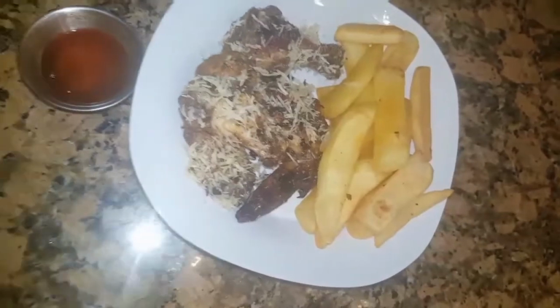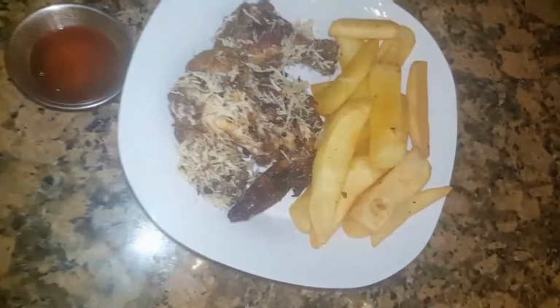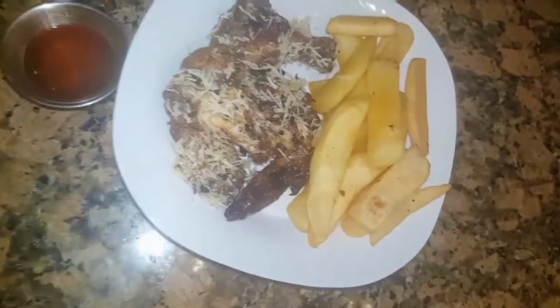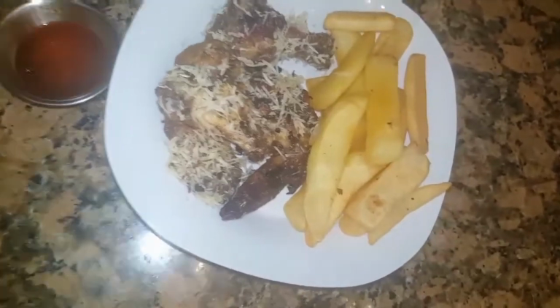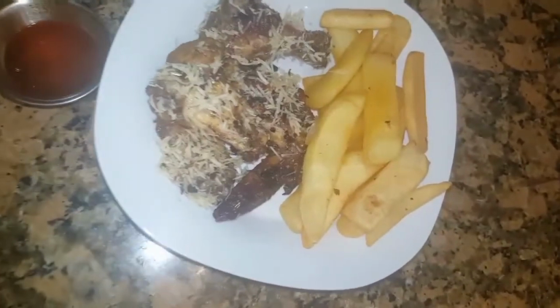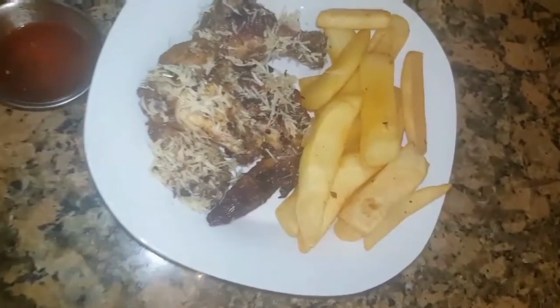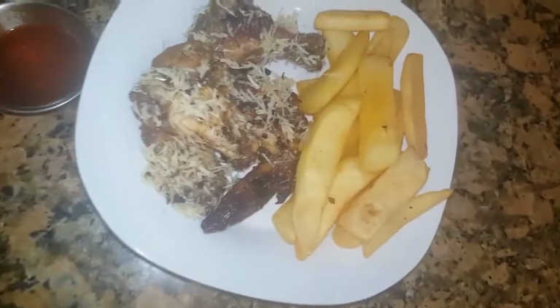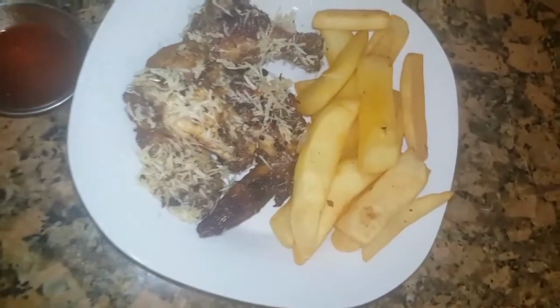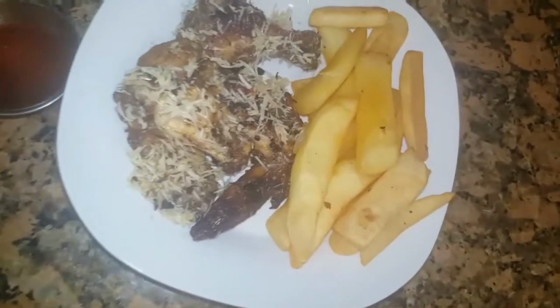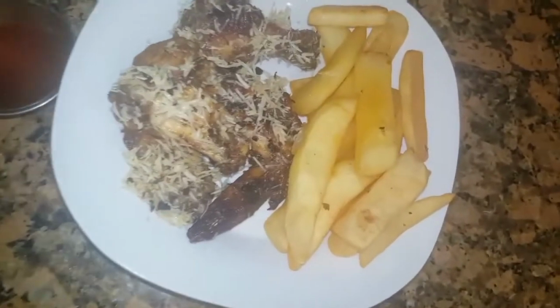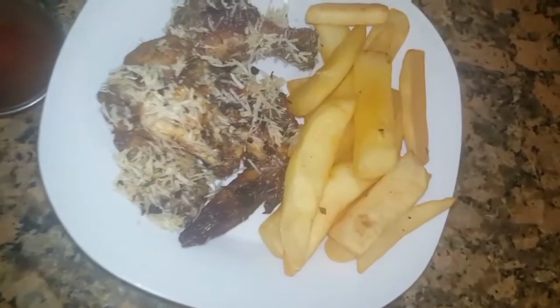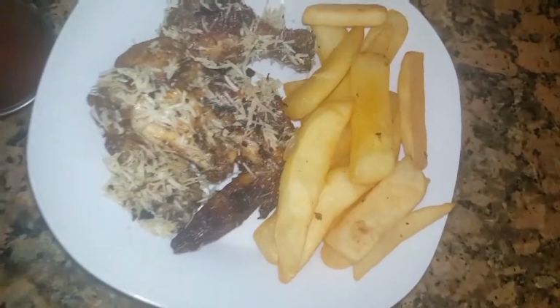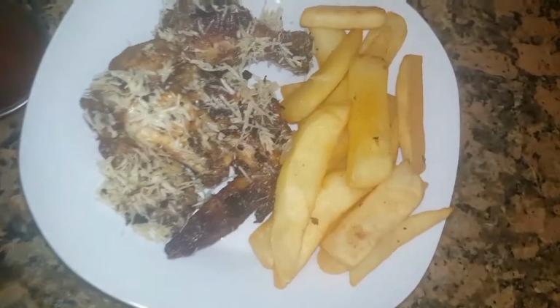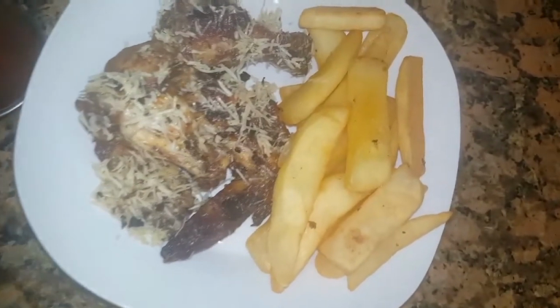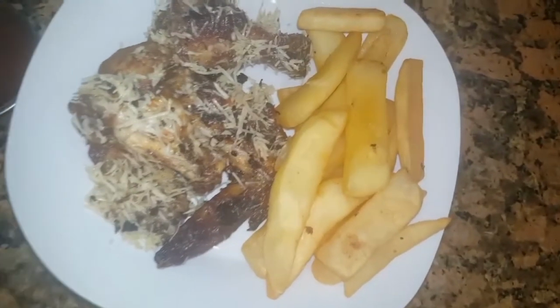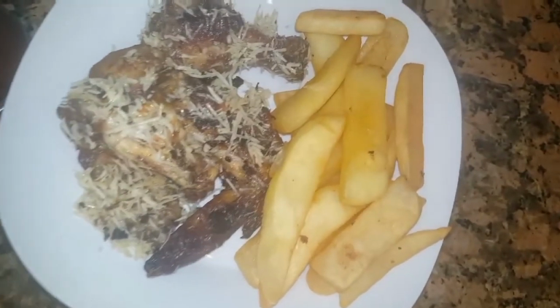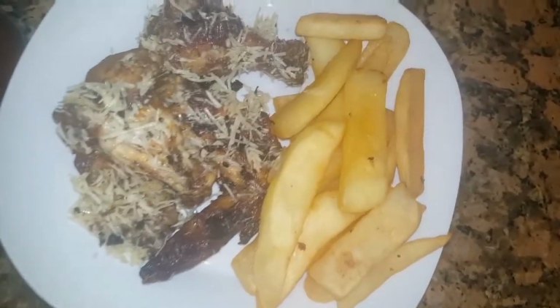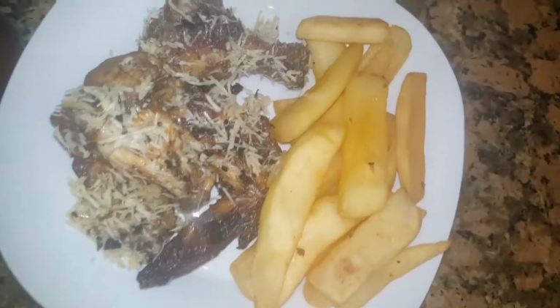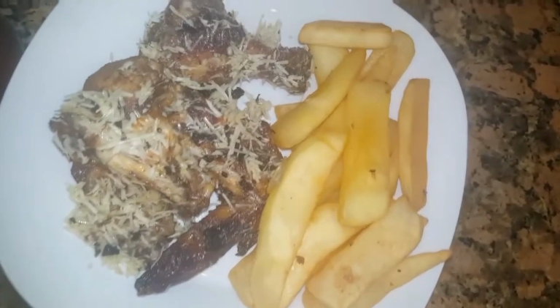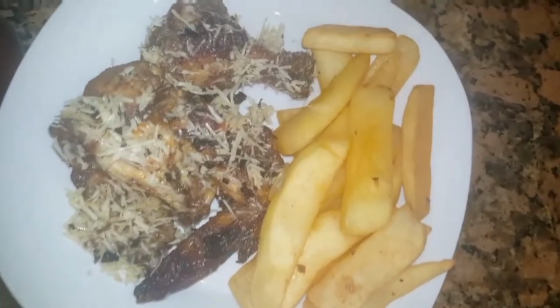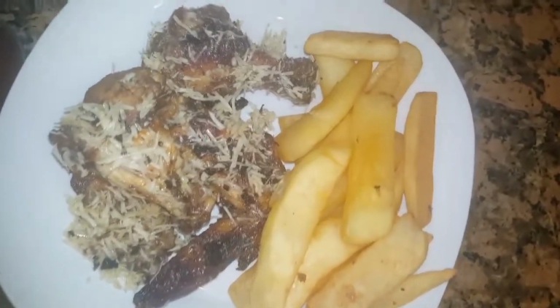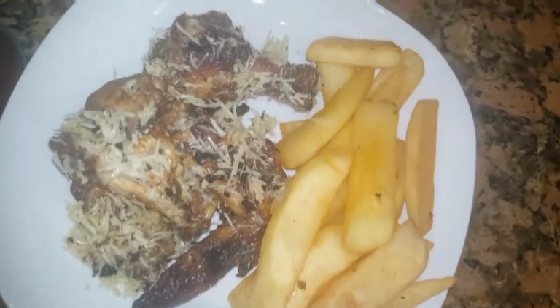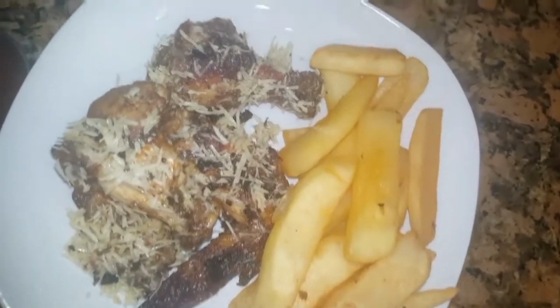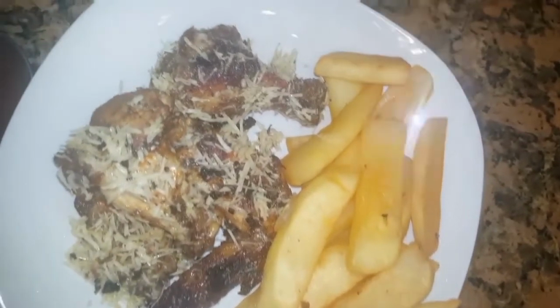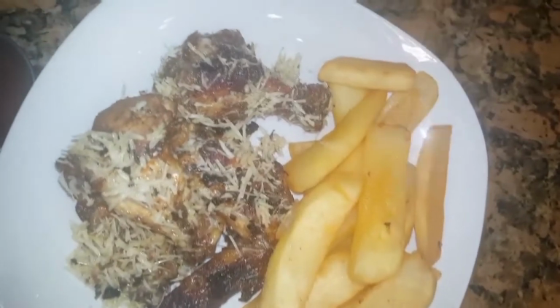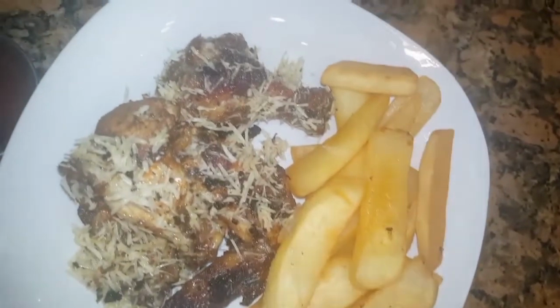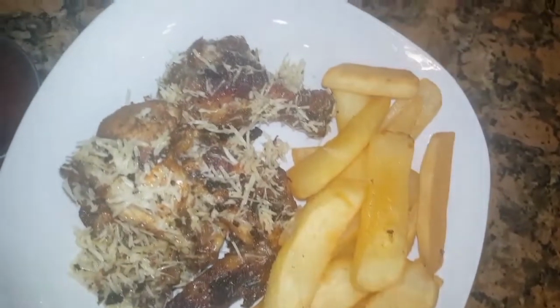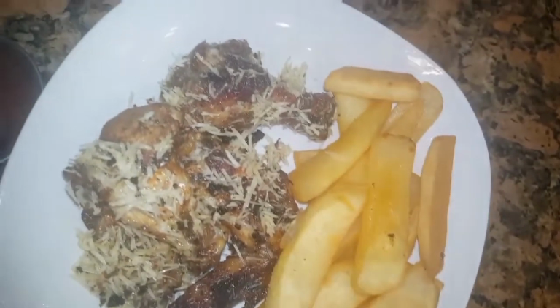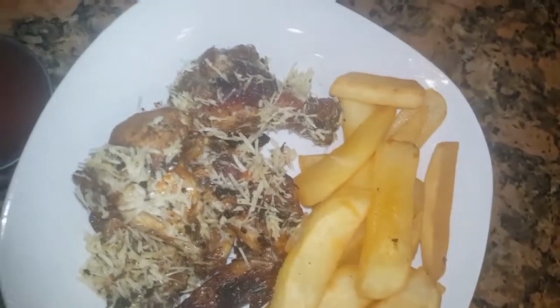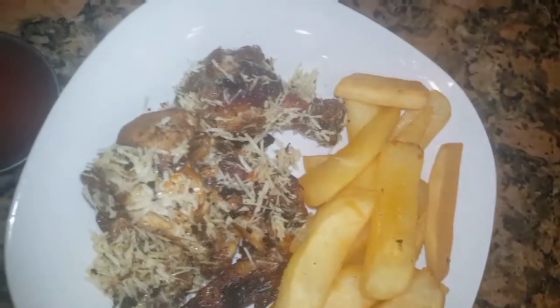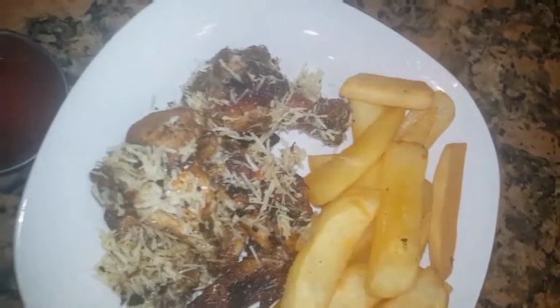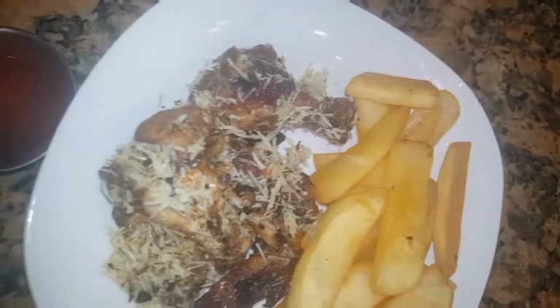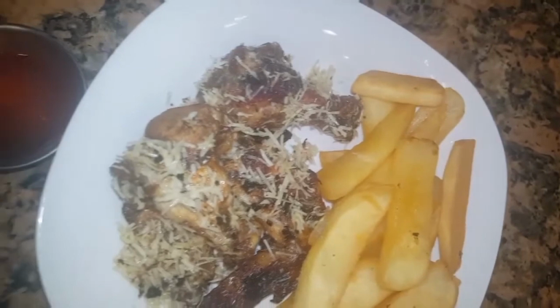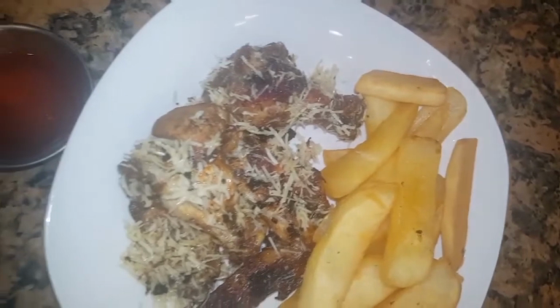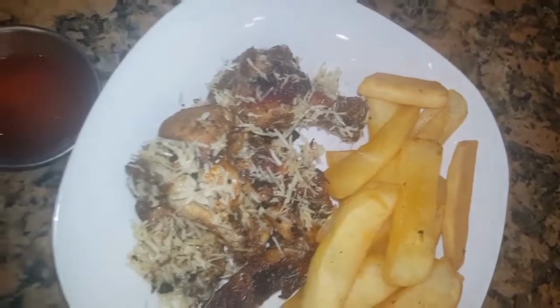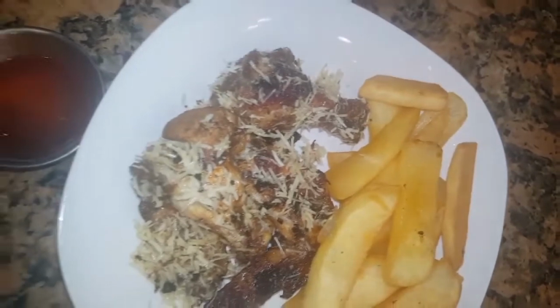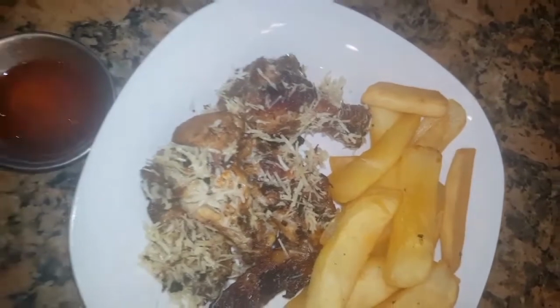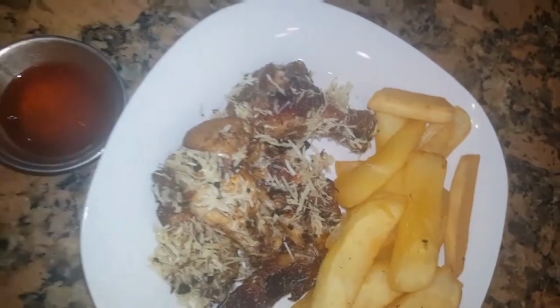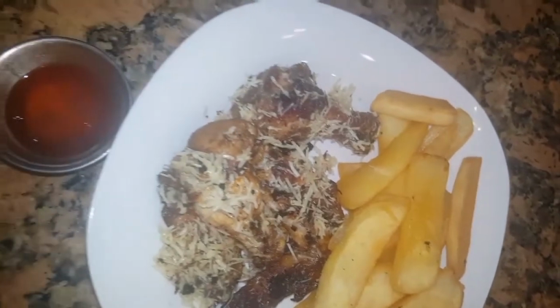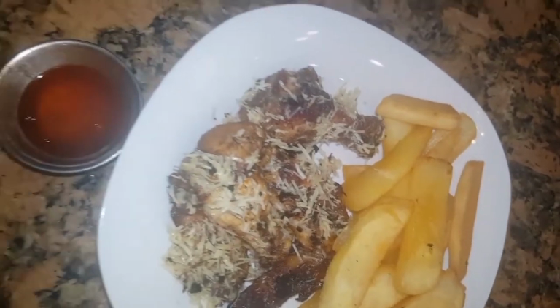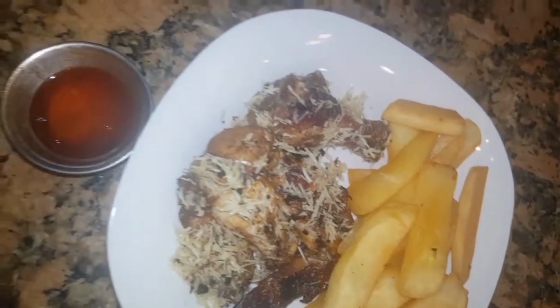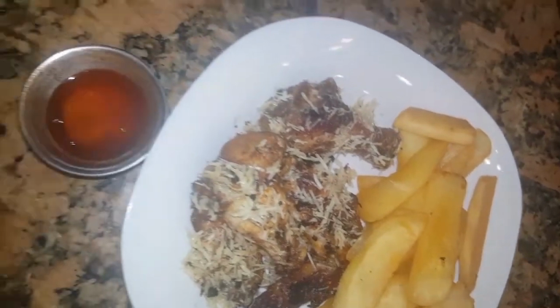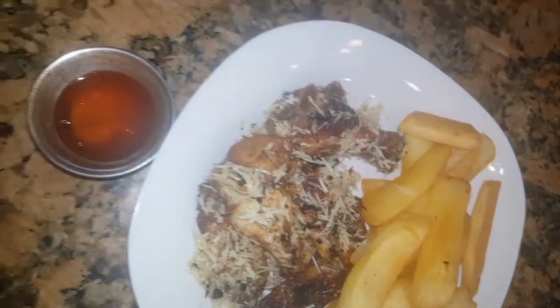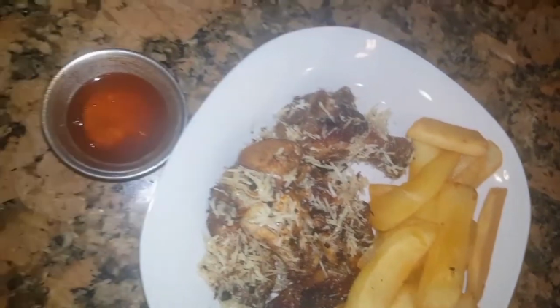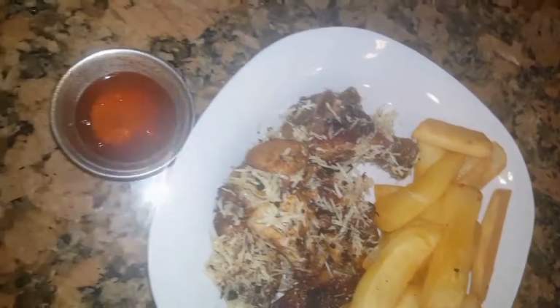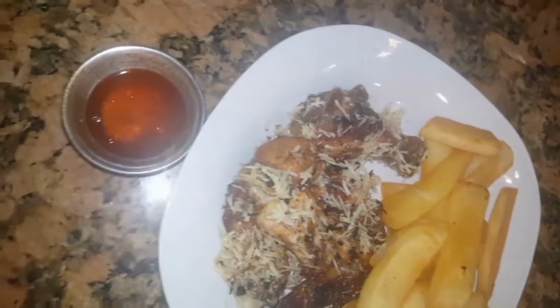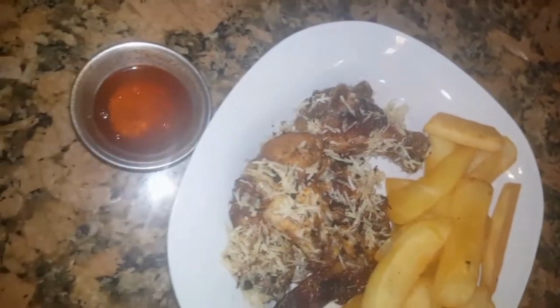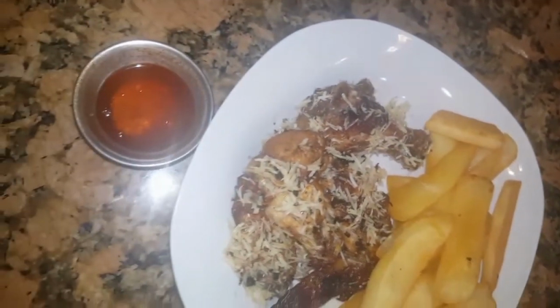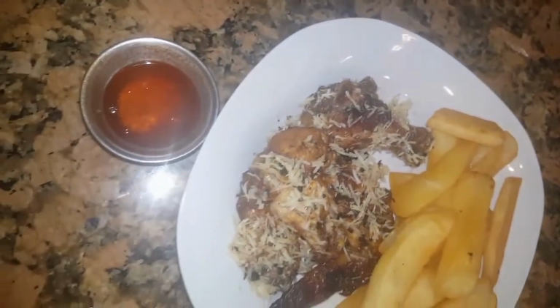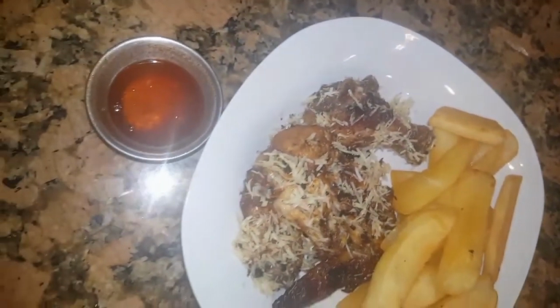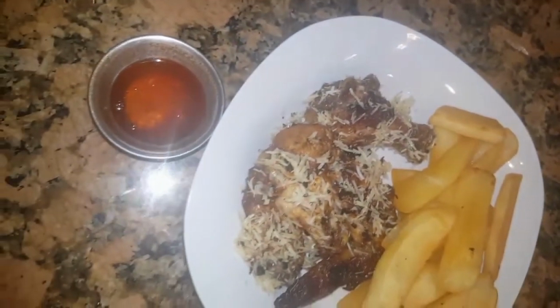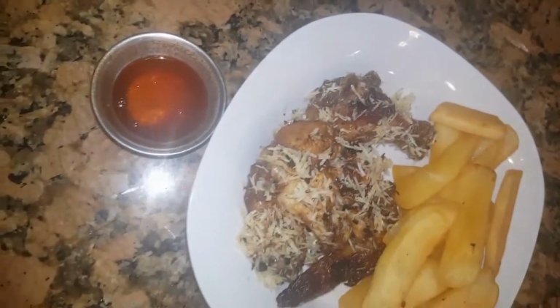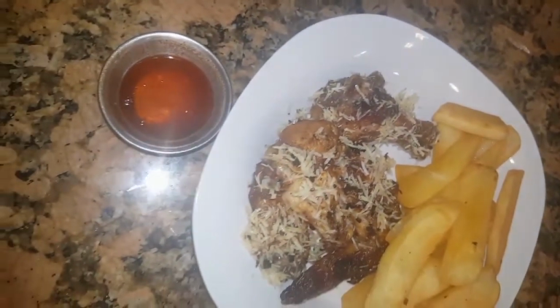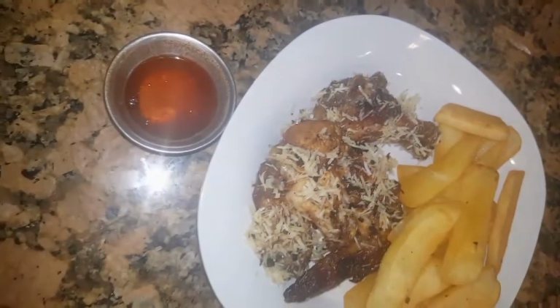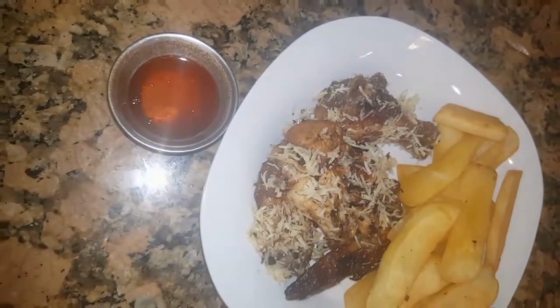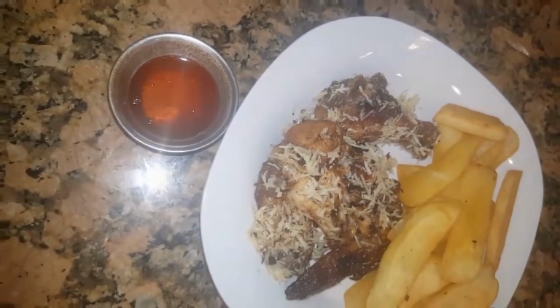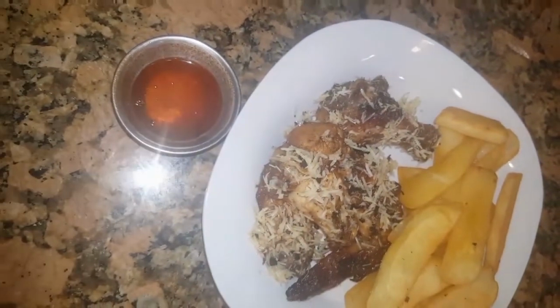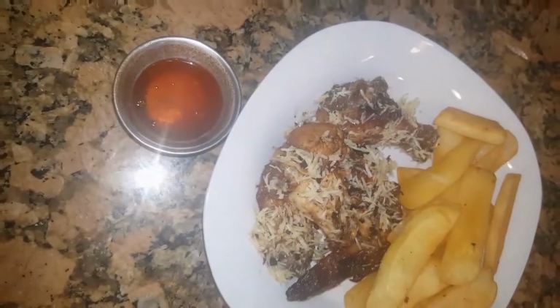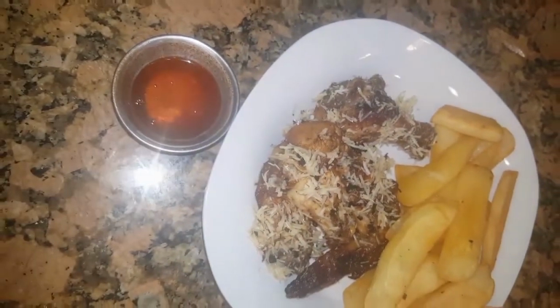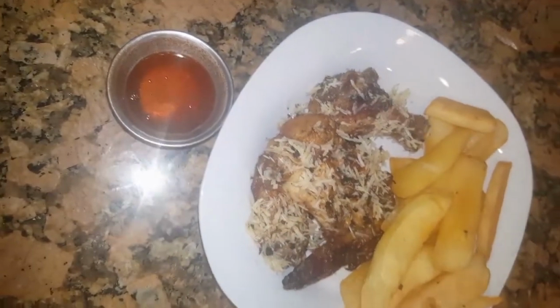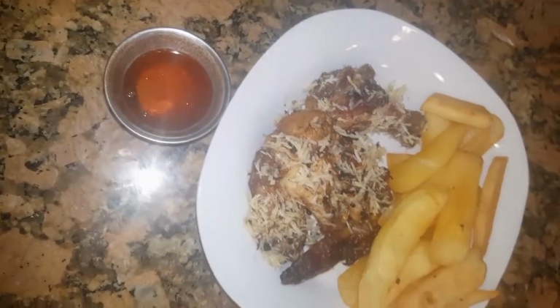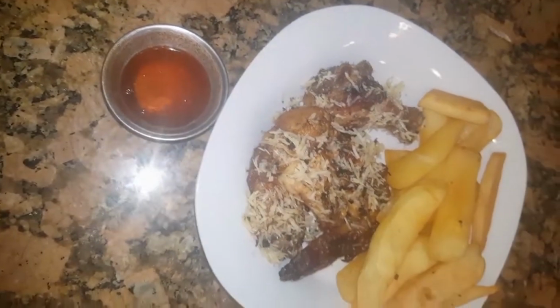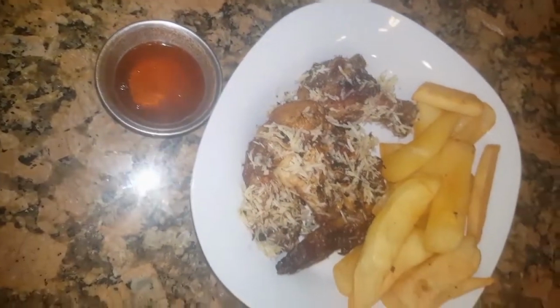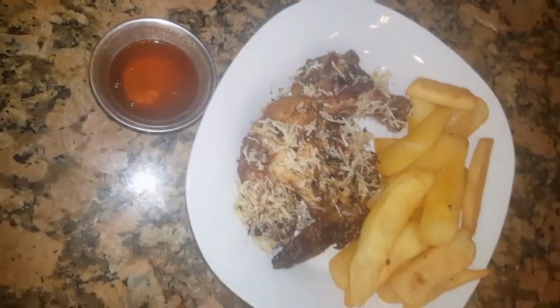Good morning everyone and welcome to Cooking with Autumn. Today I'm going to show you how to make these garlic ranch parmesan wings.